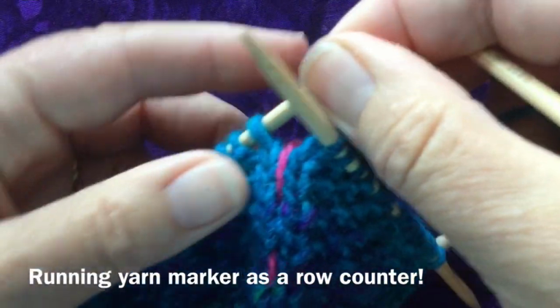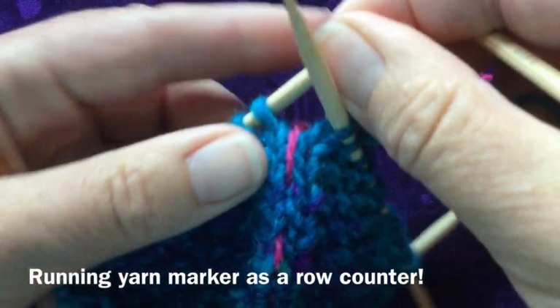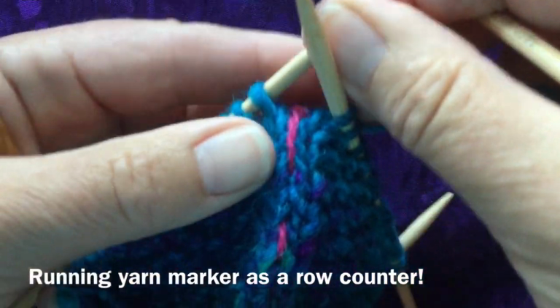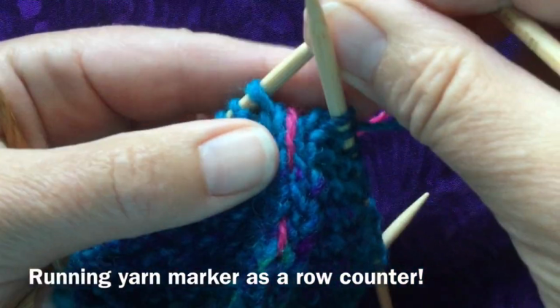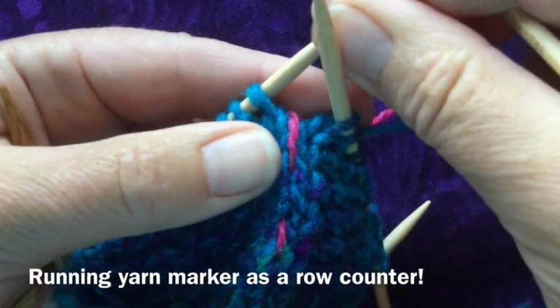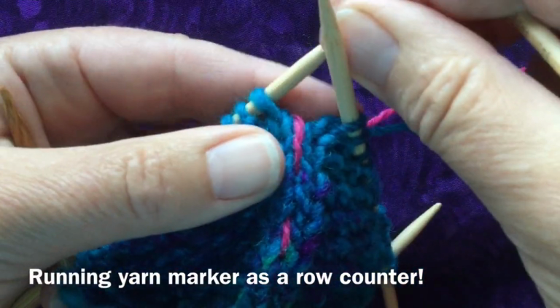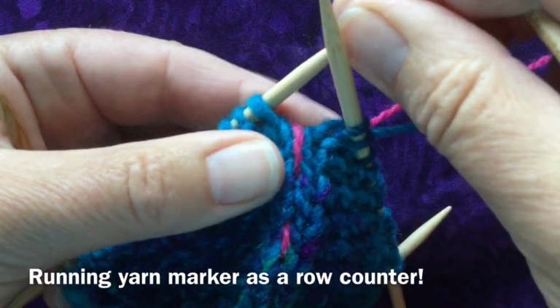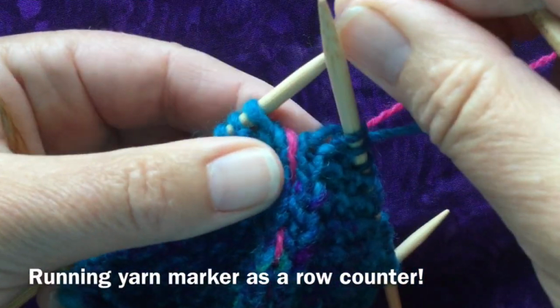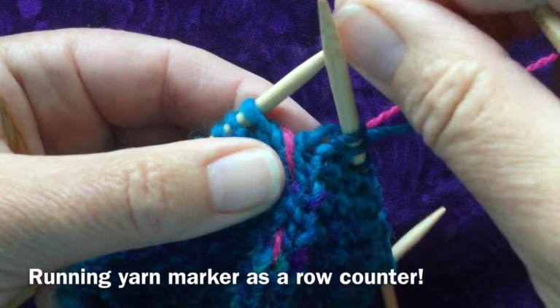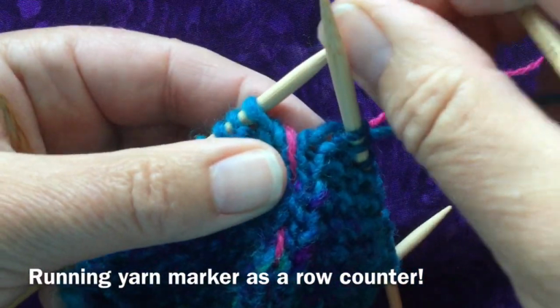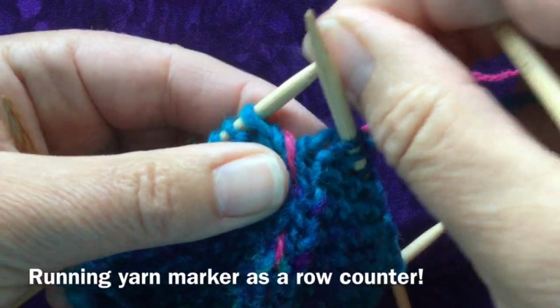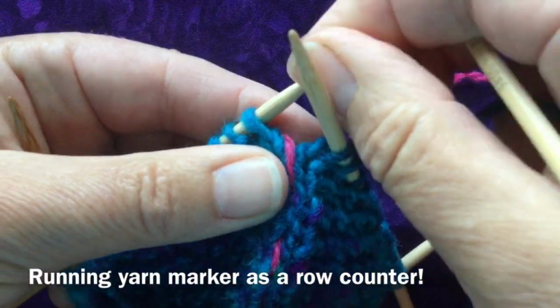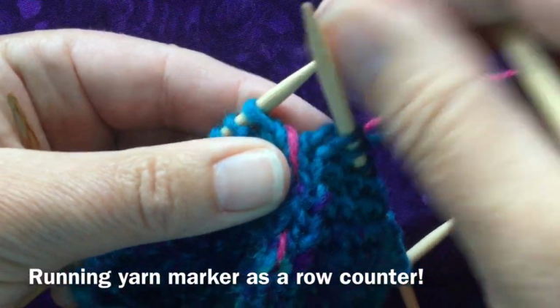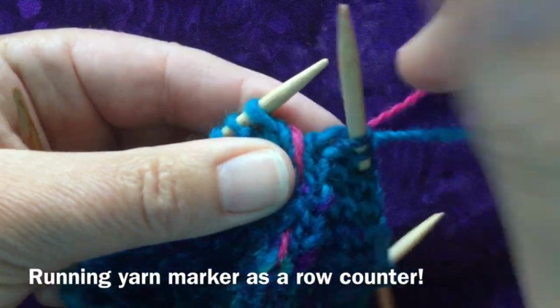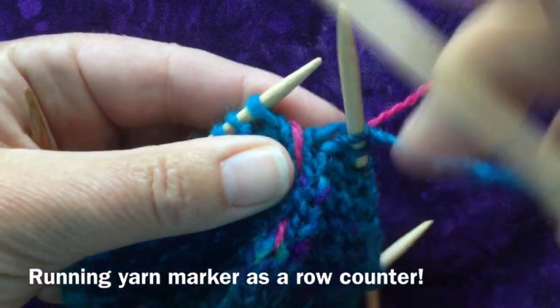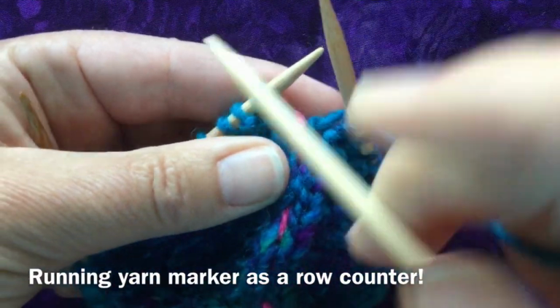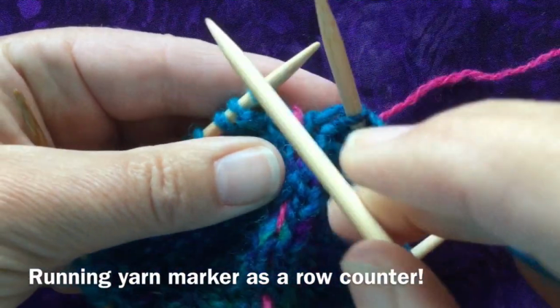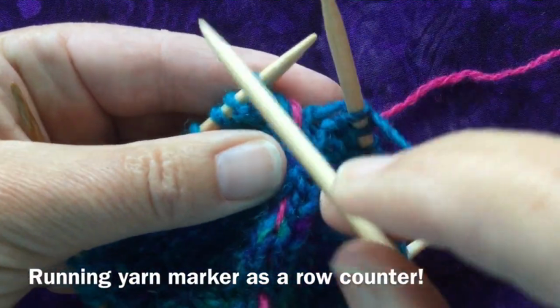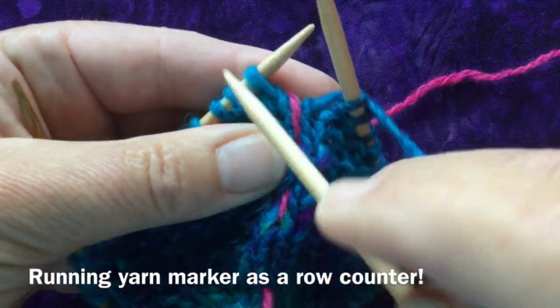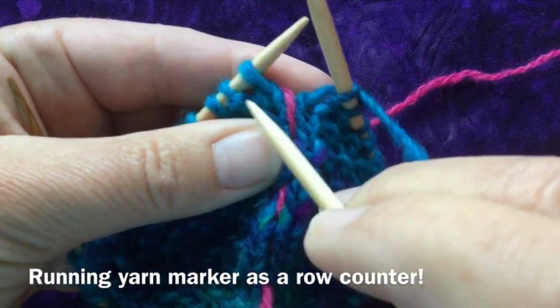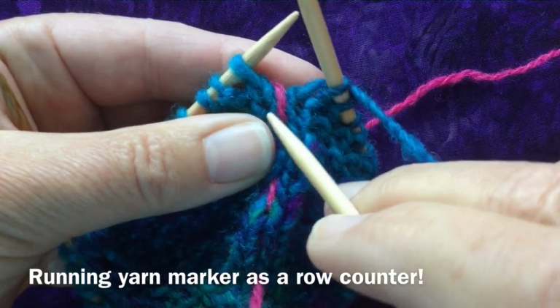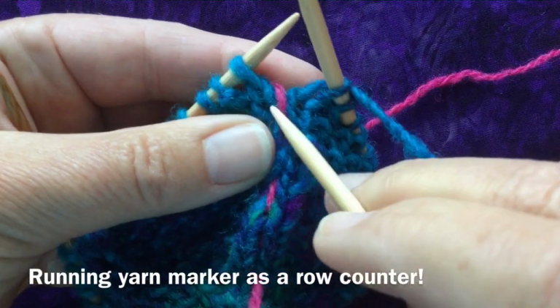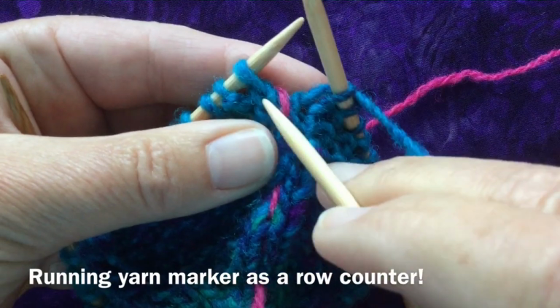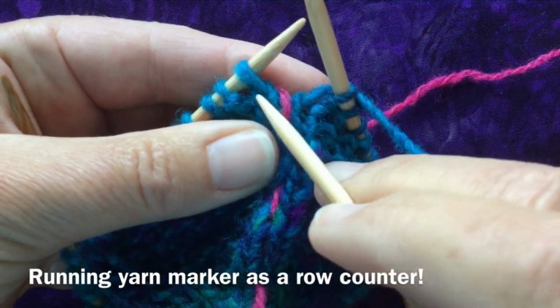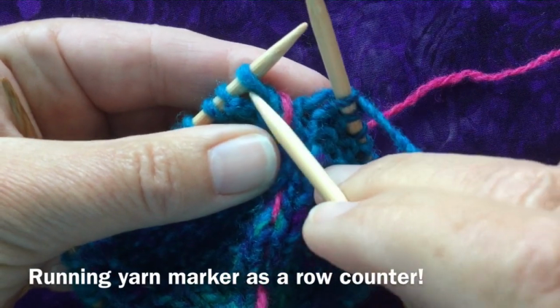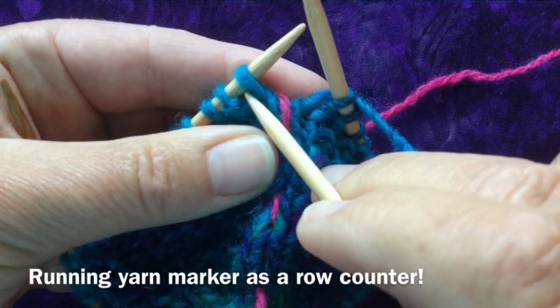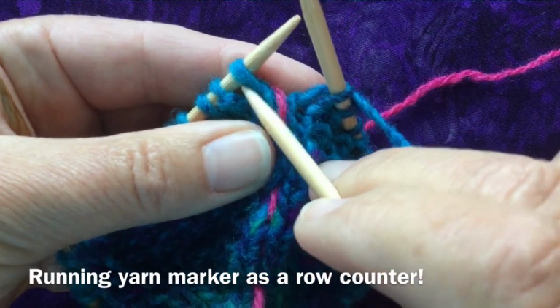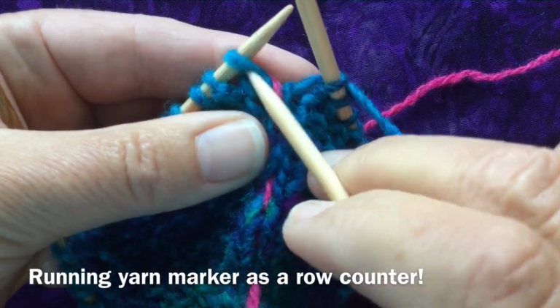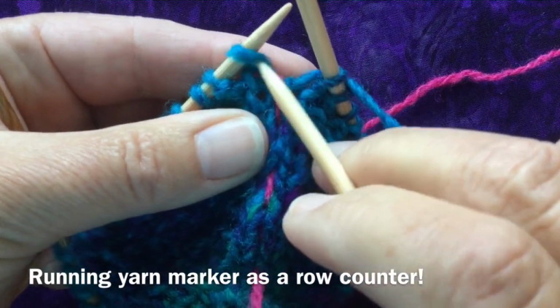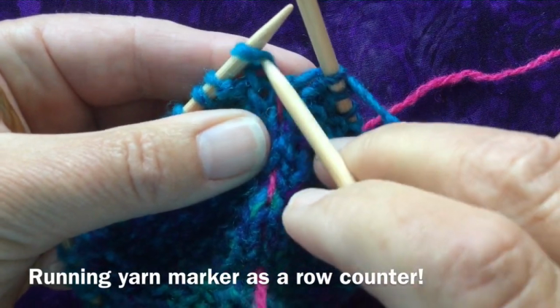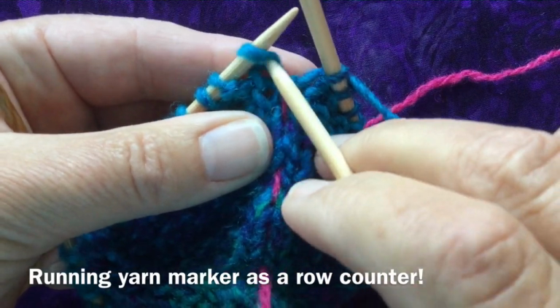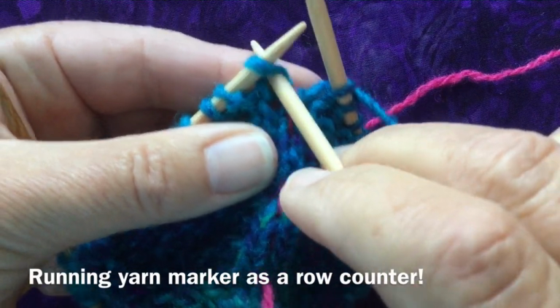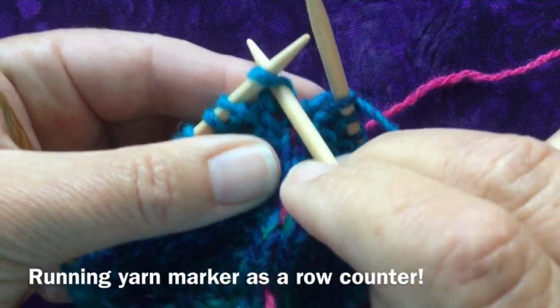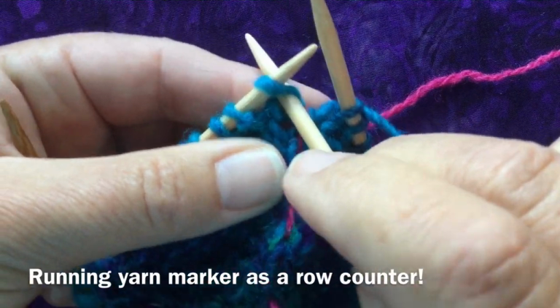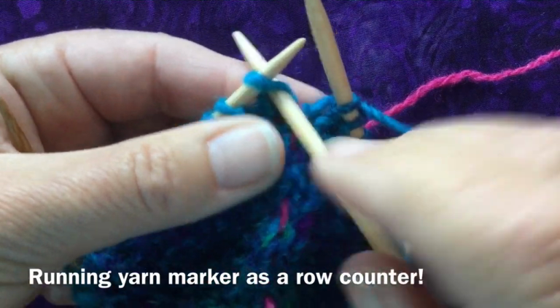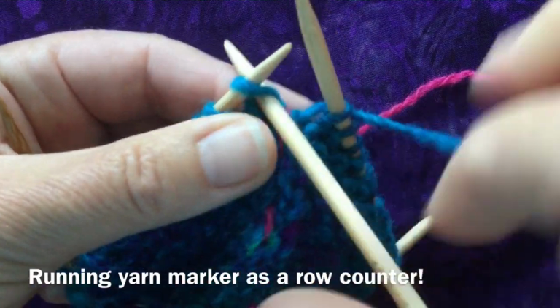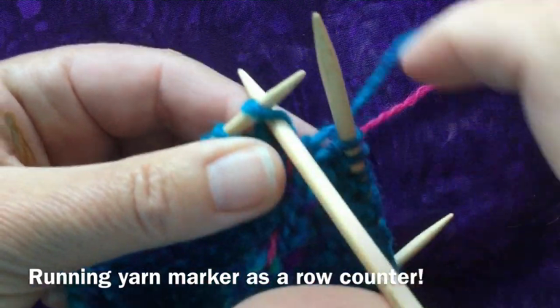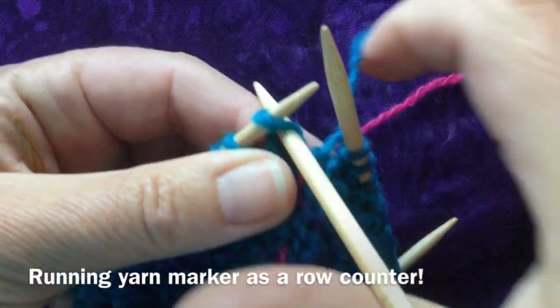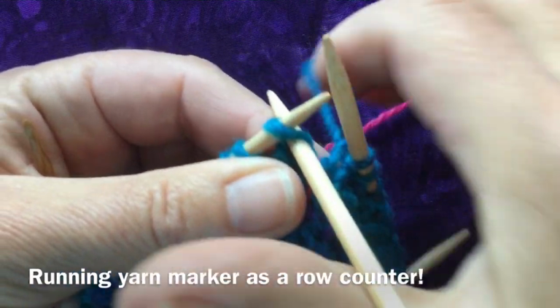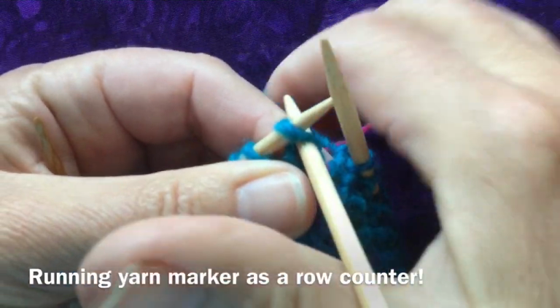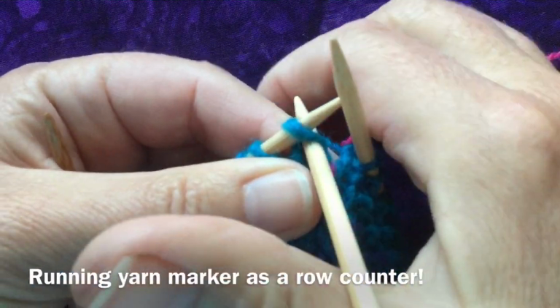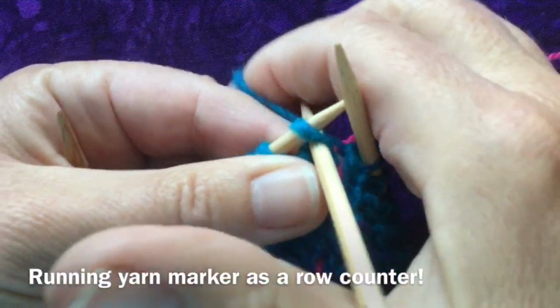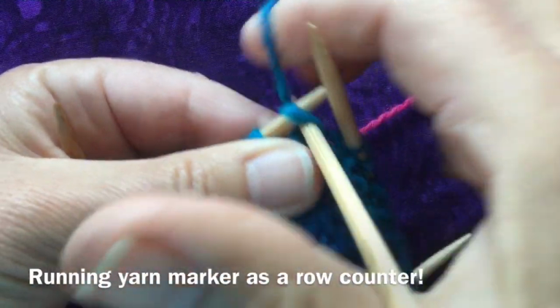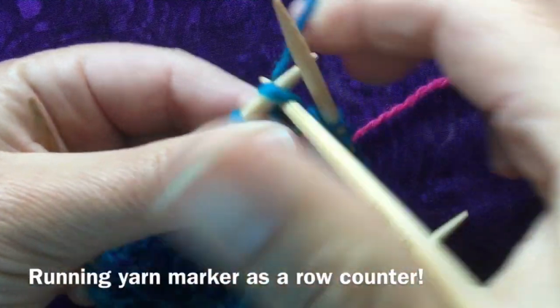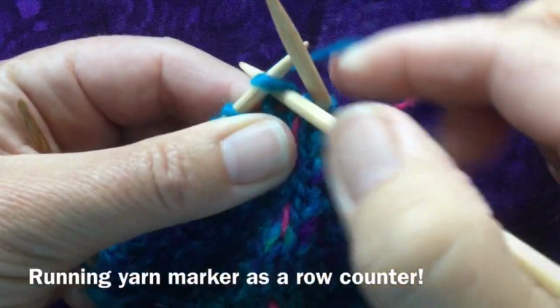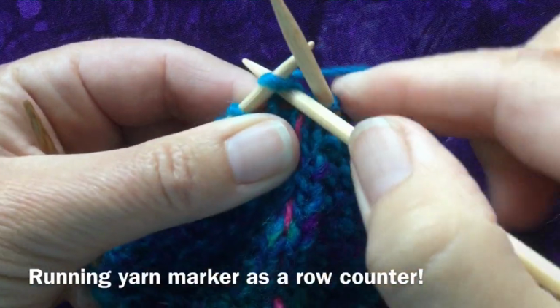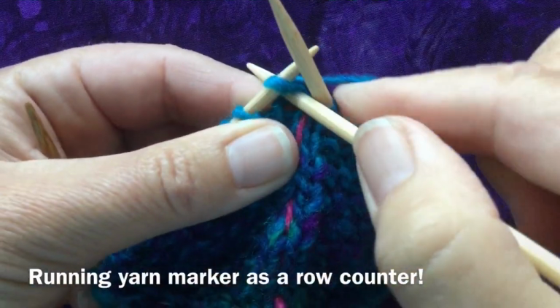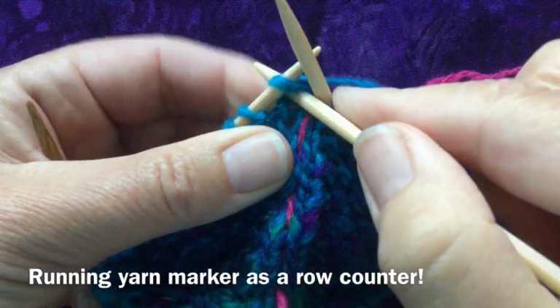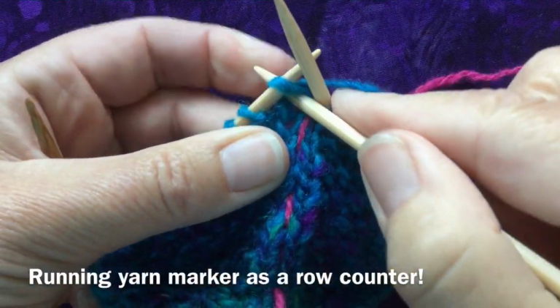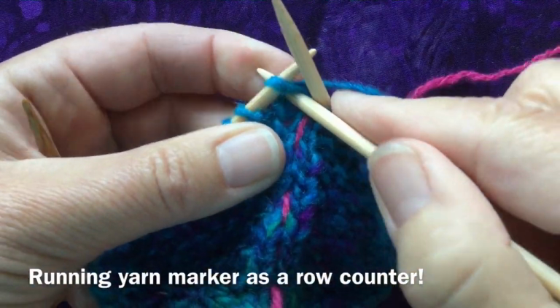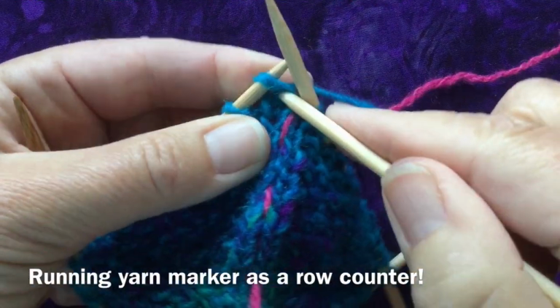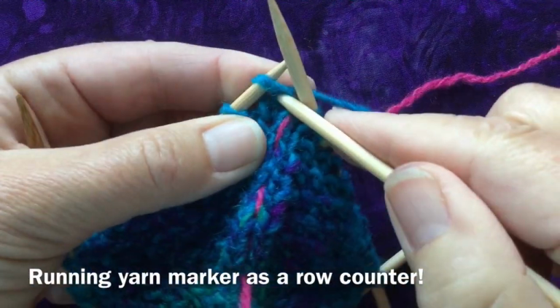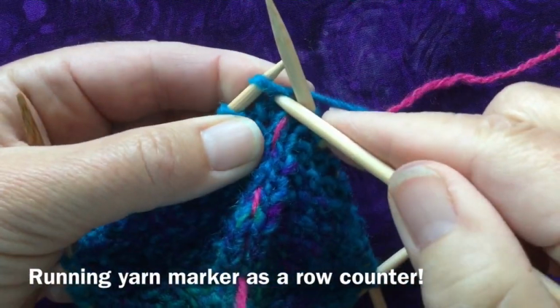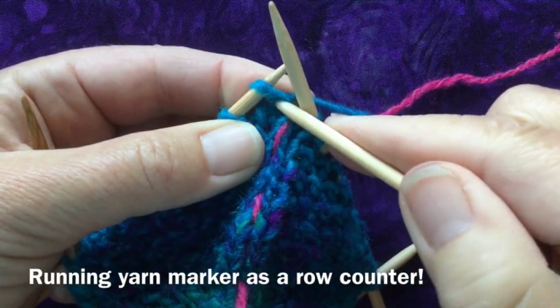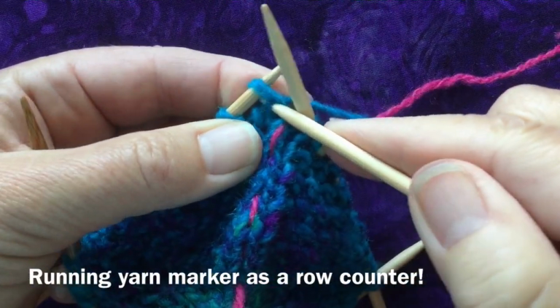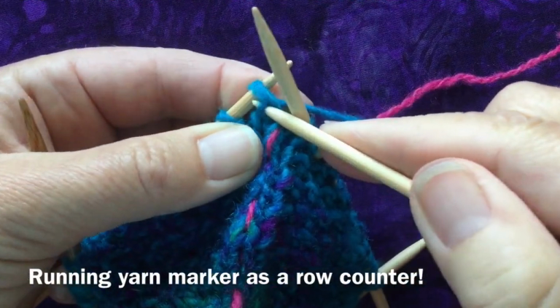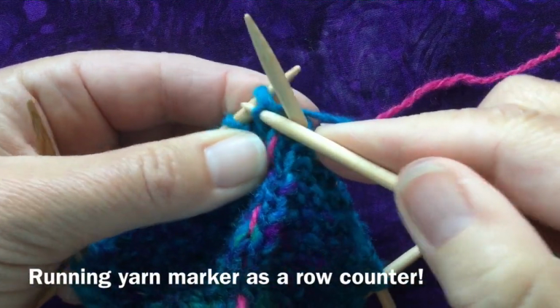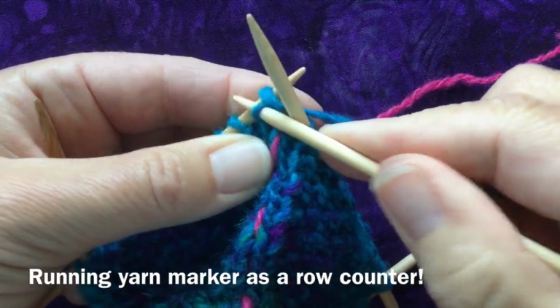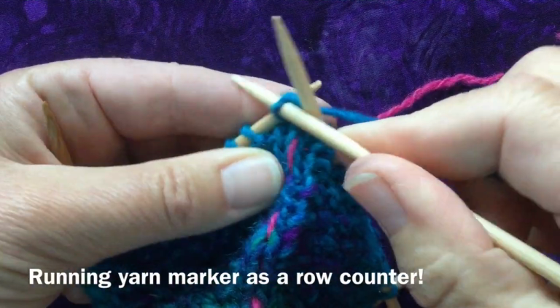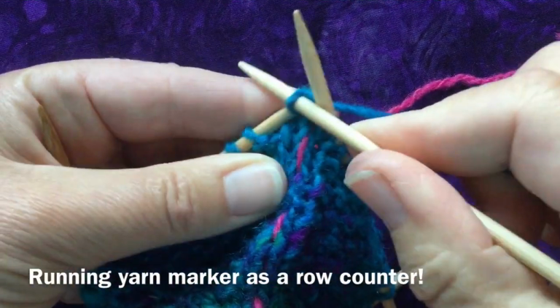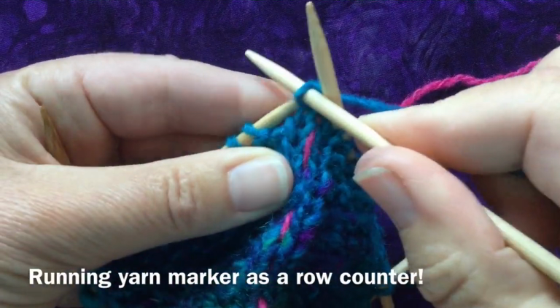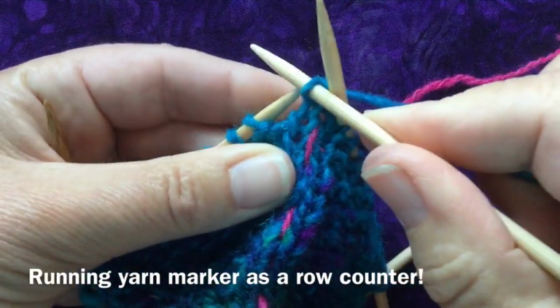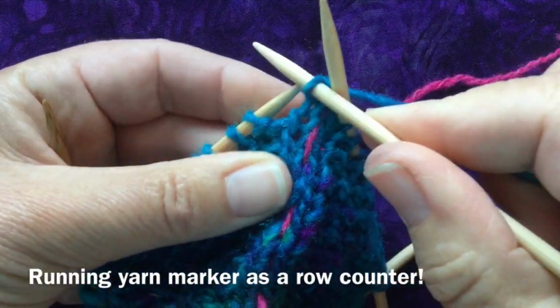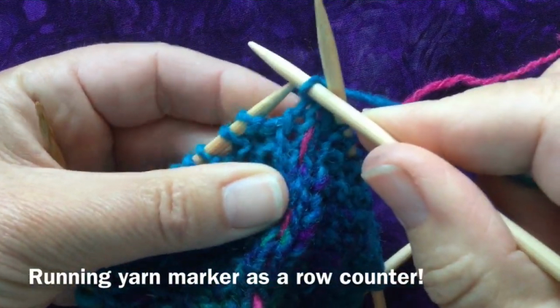If you're a left-hand yarn operator, make sure the marker yarn goes underneath your working yarn.